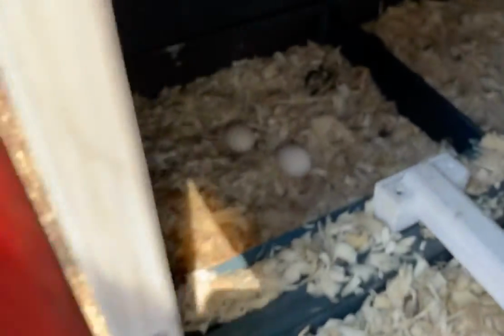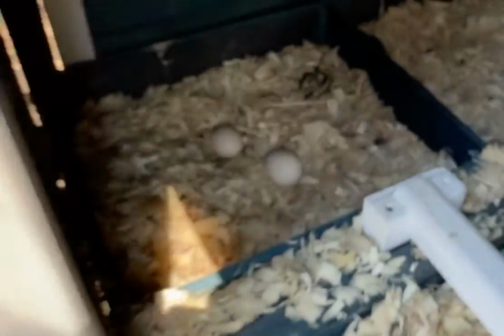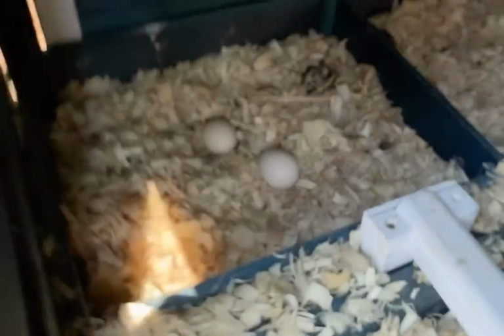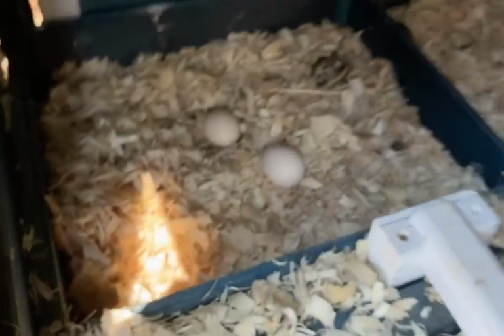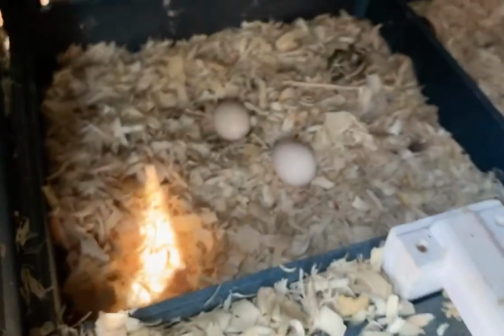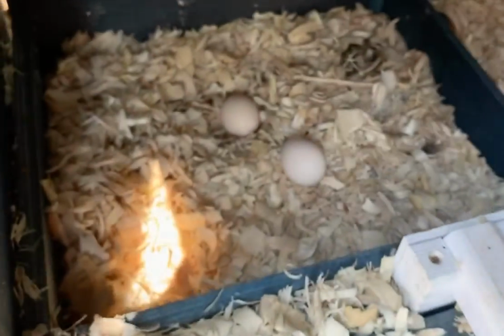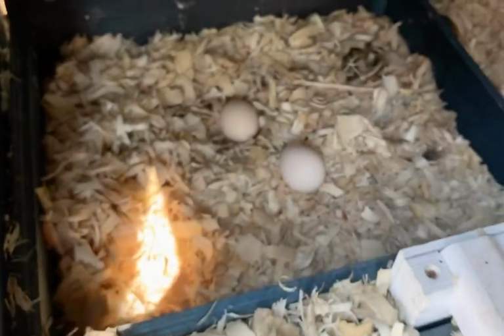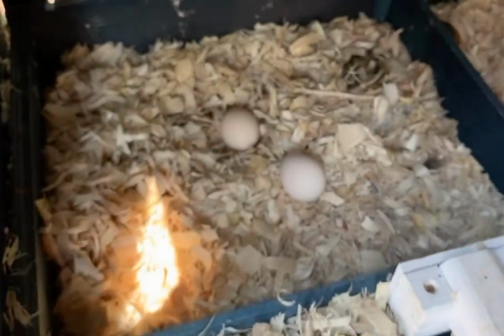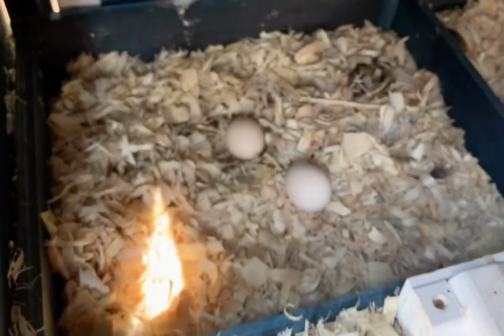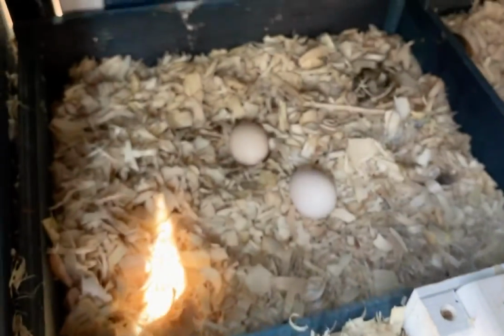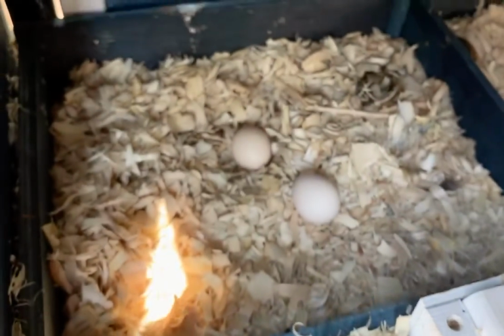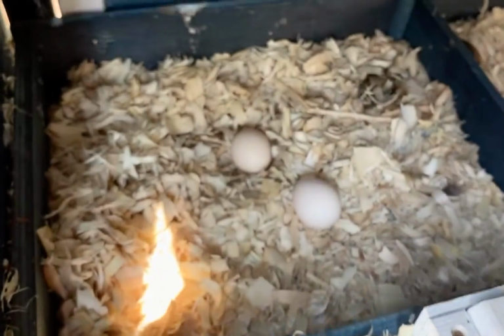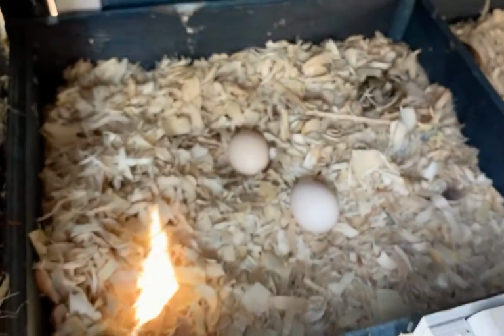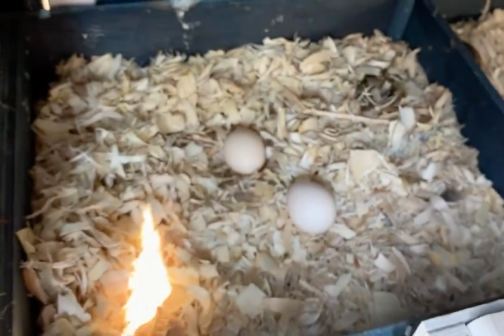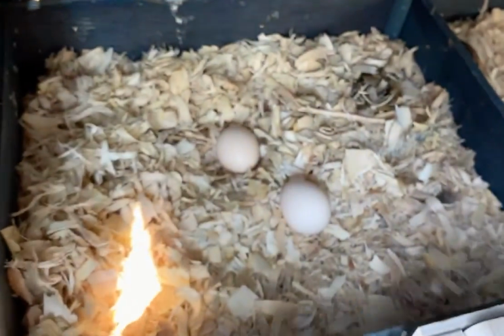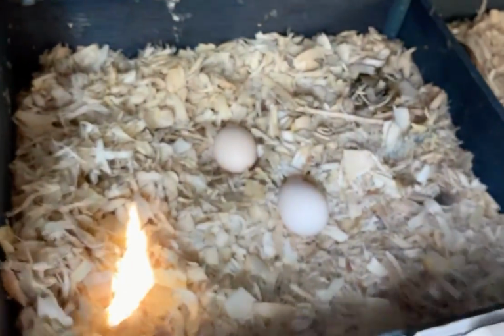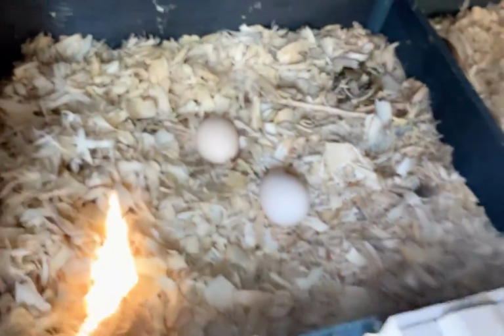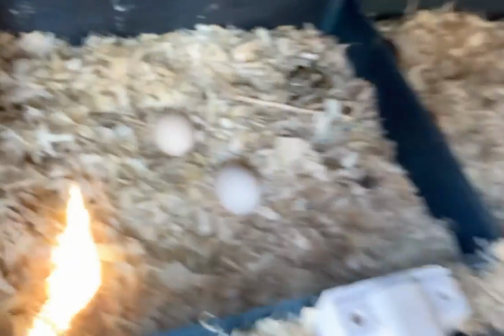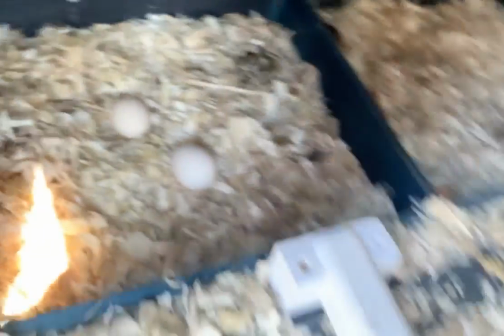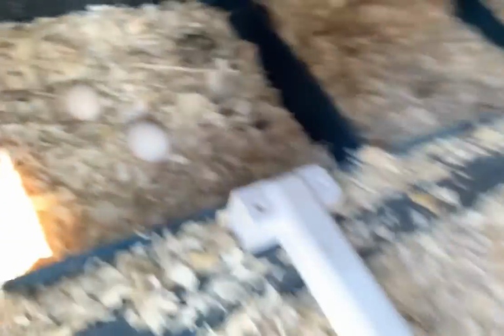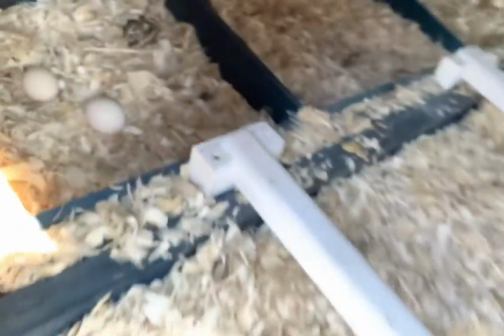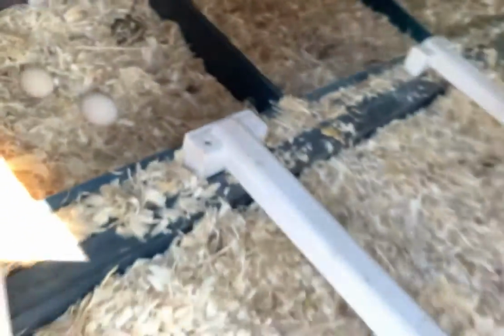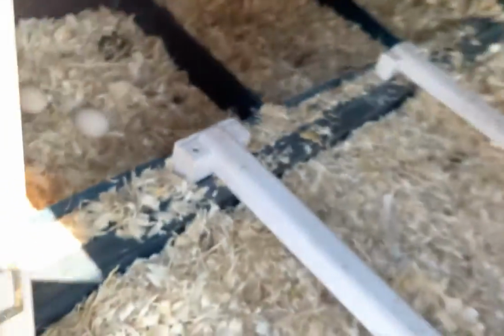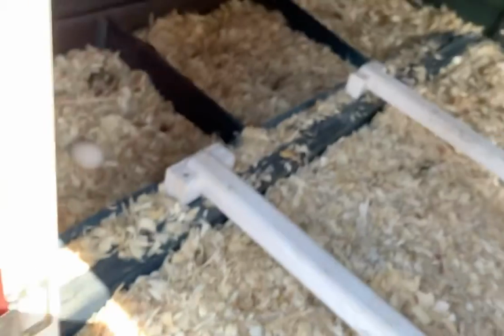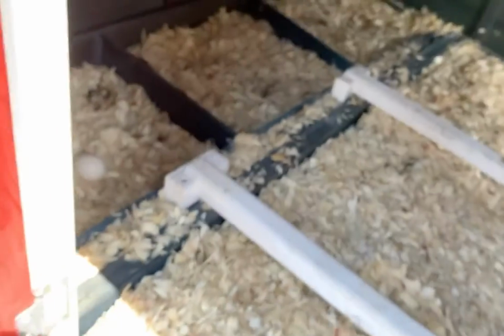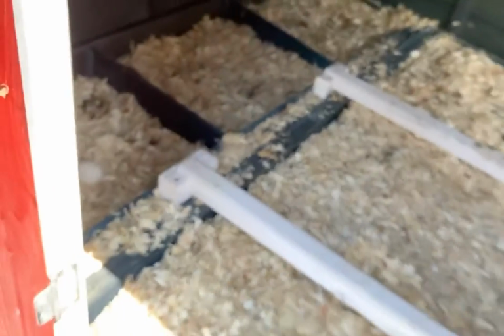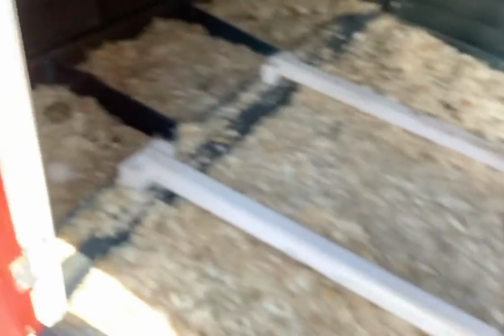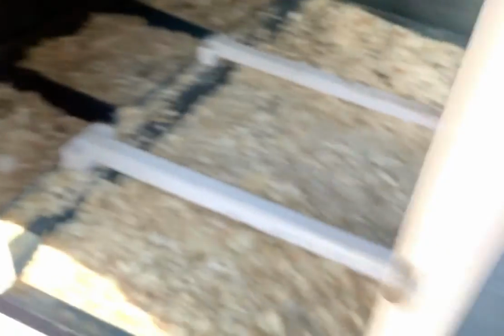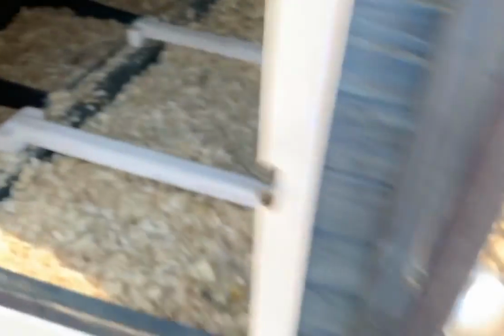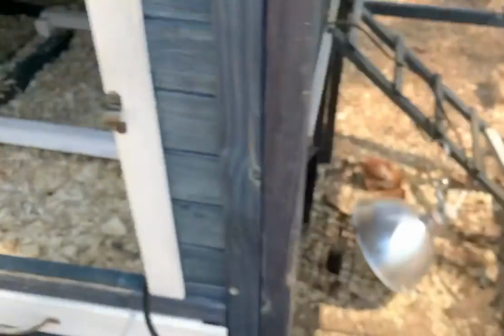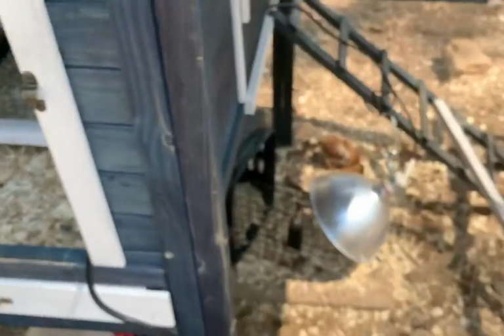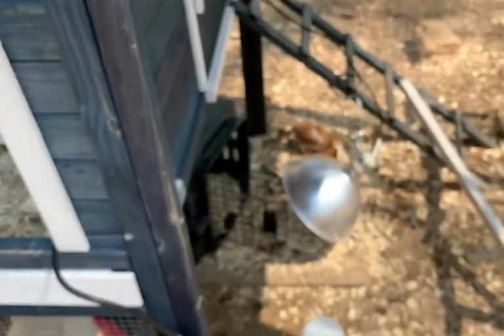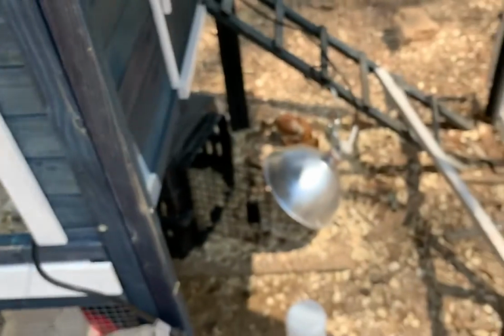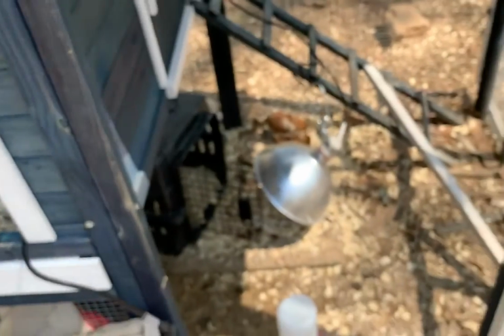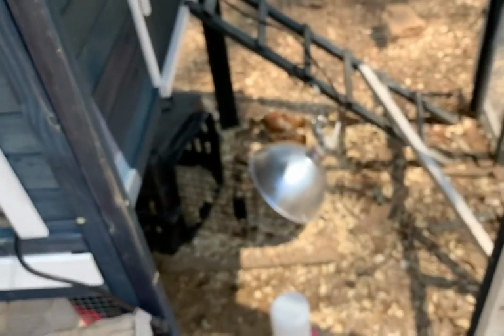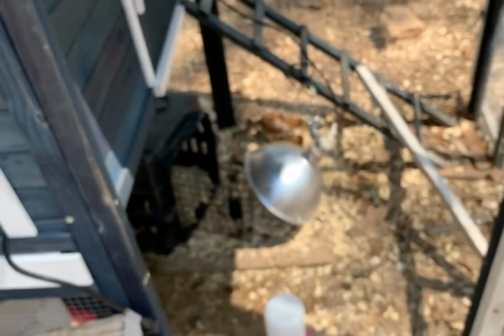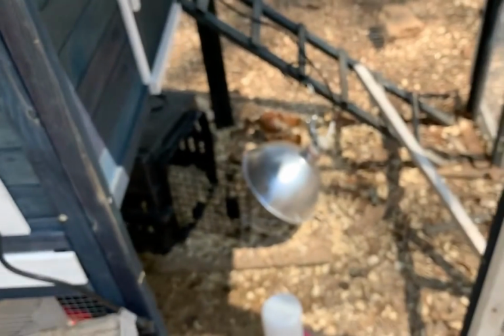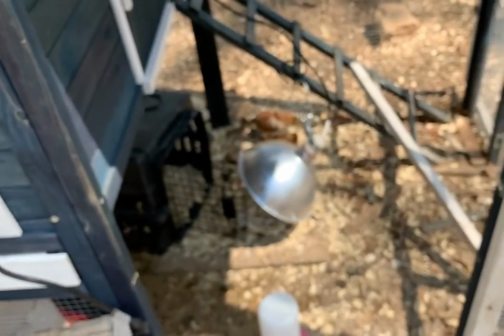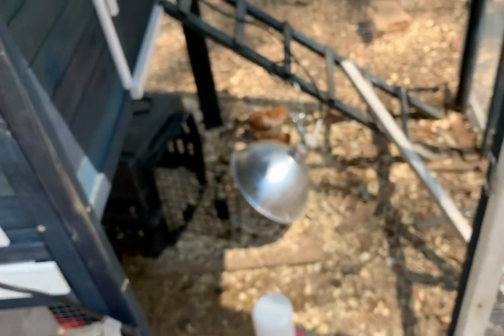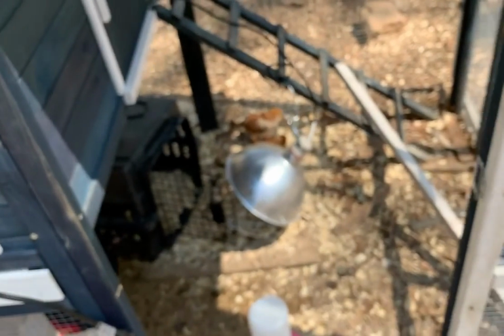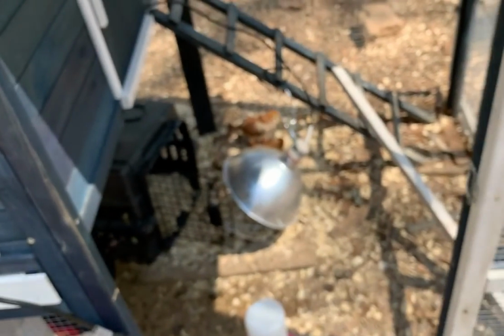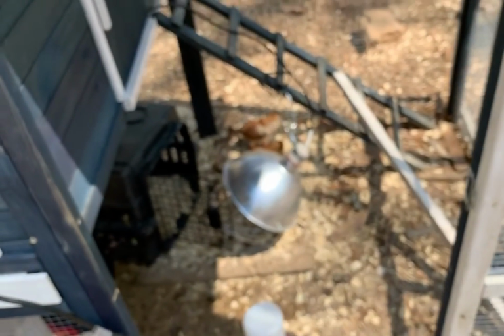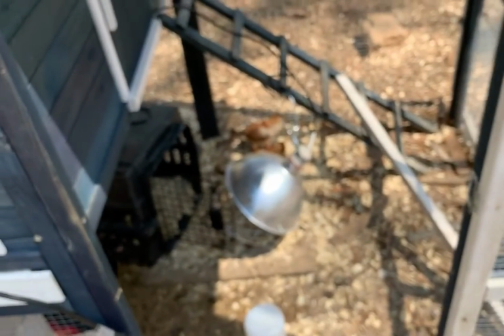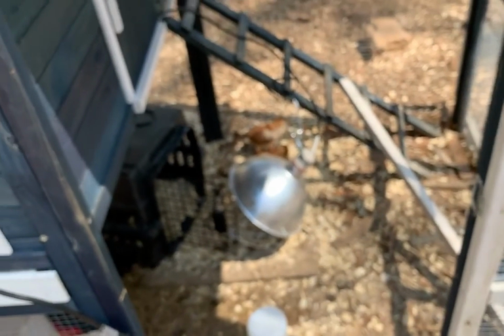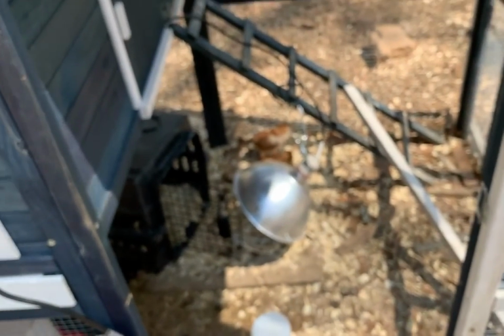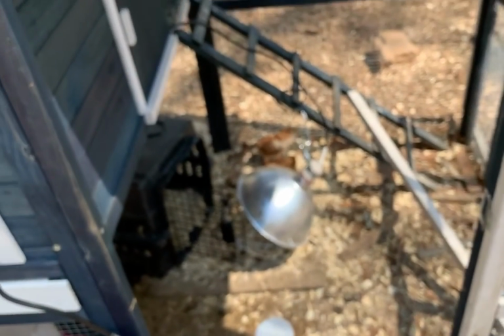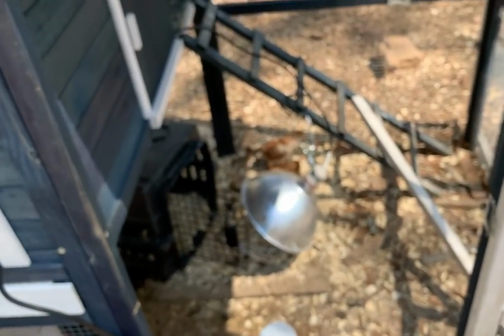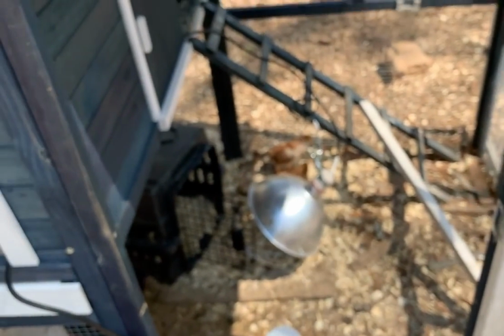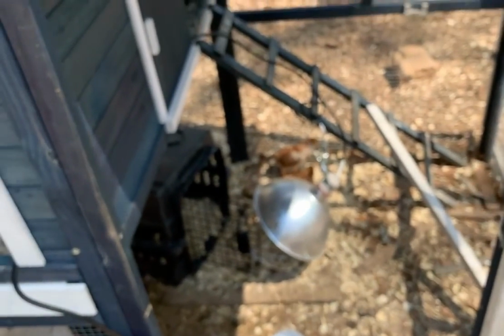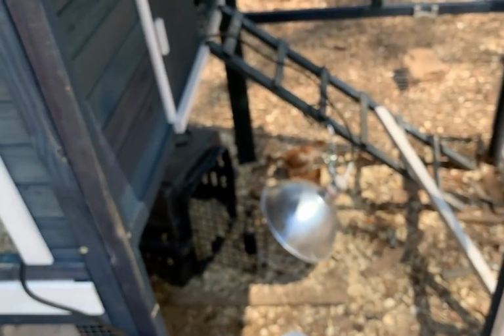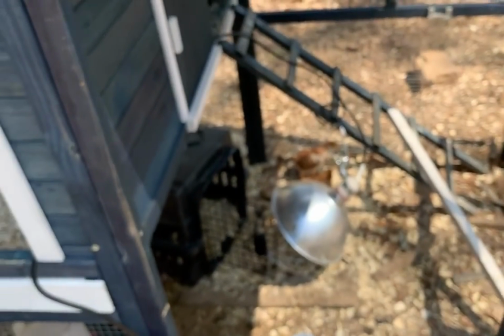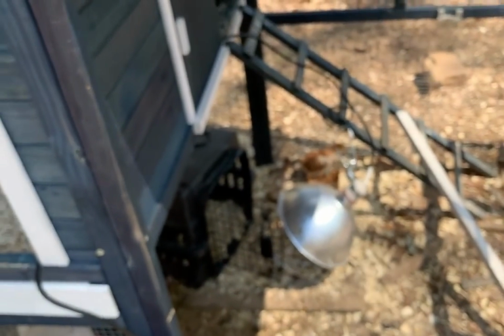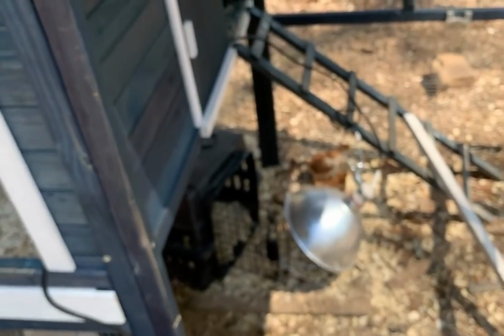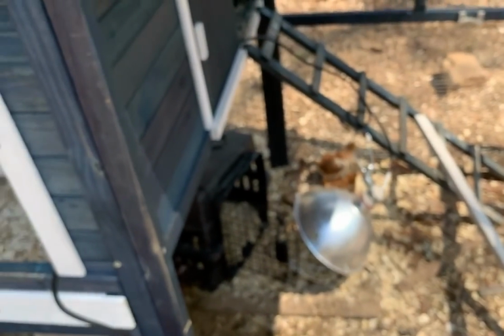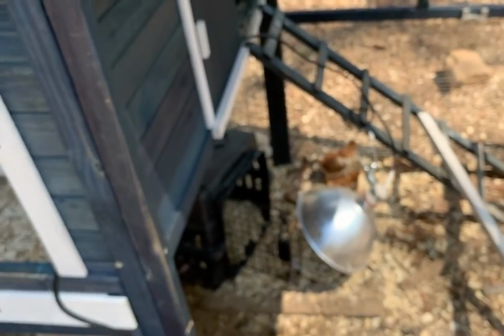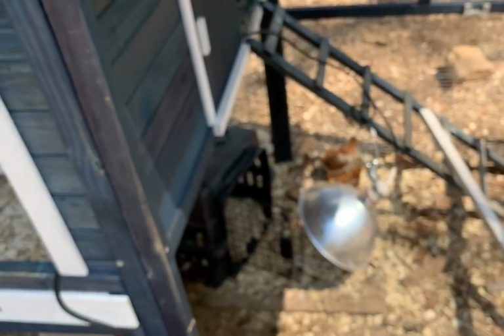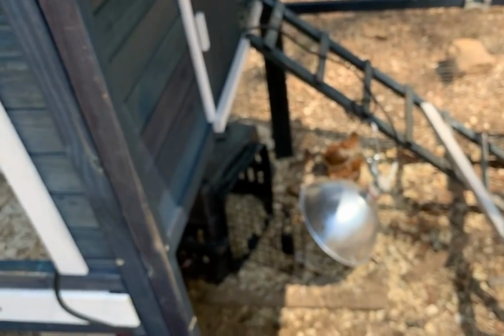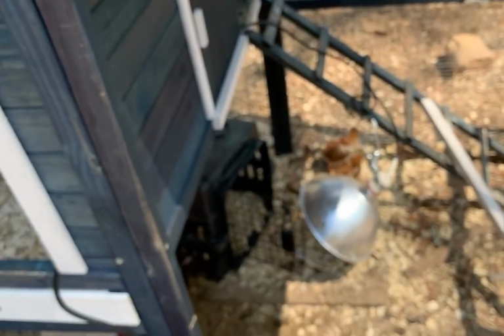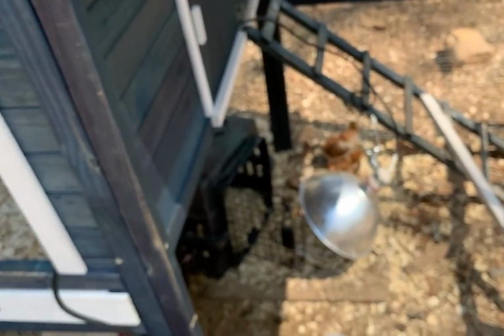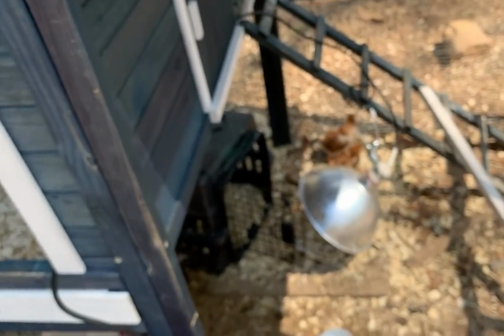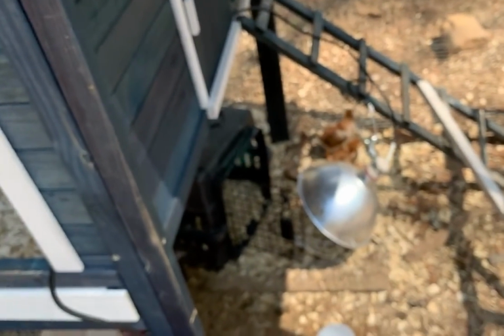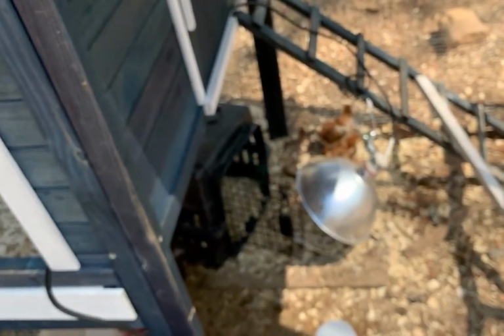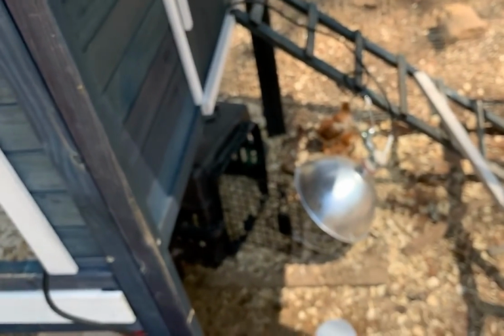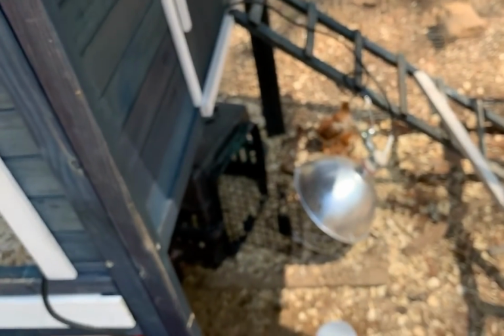We're starting to get eggs — got a few eggs in the house. So pretty soon we can show you guys a few eggs.